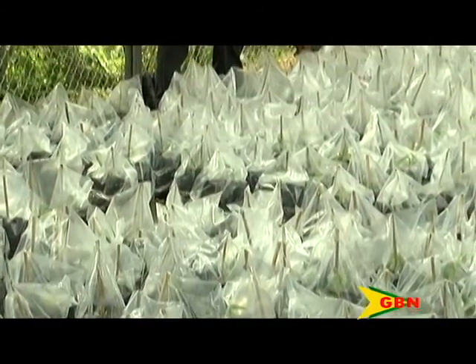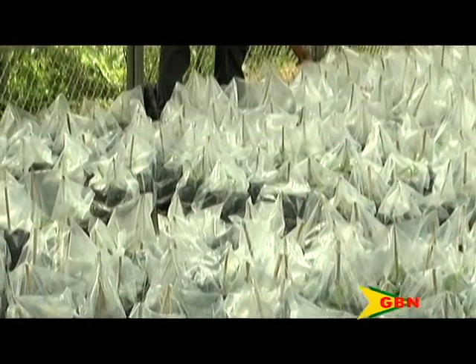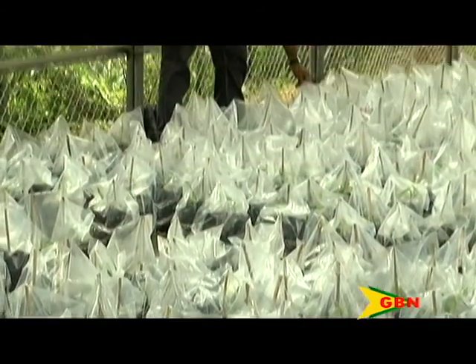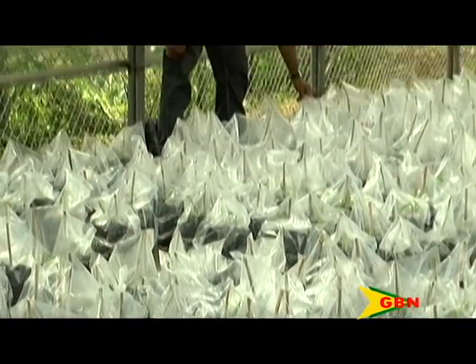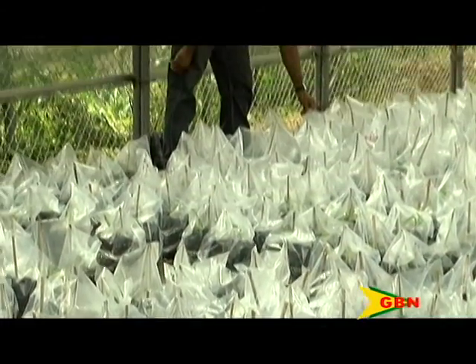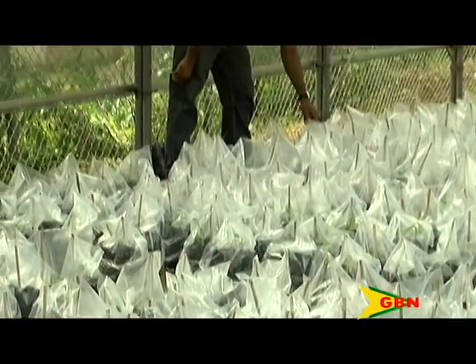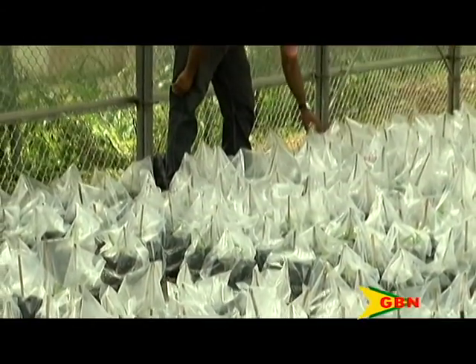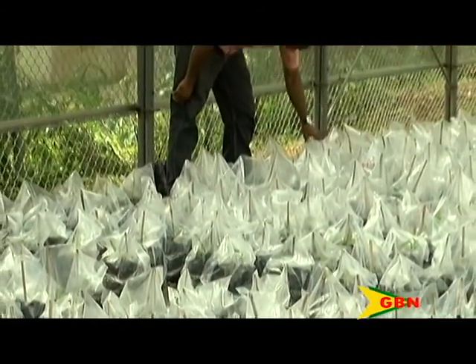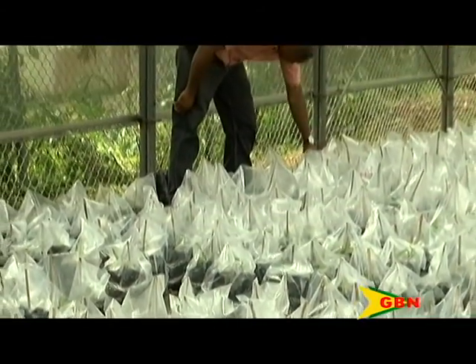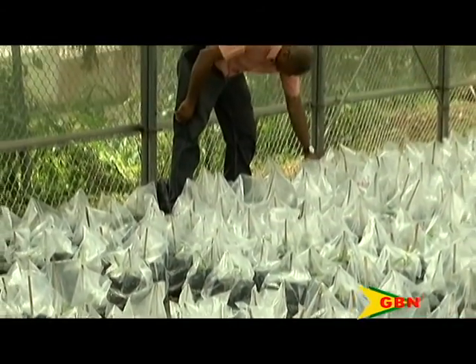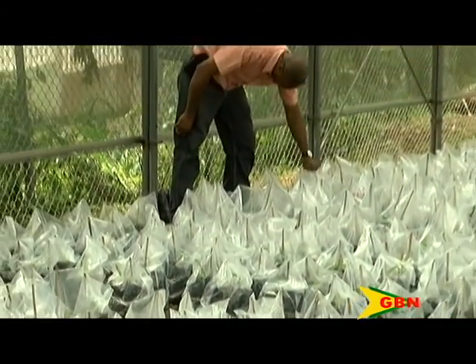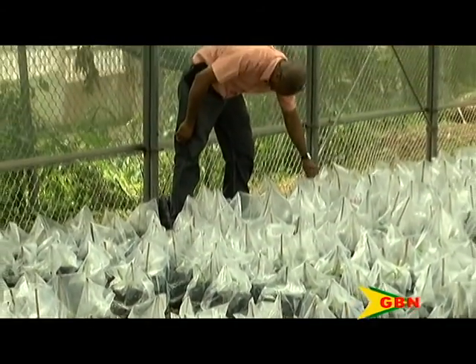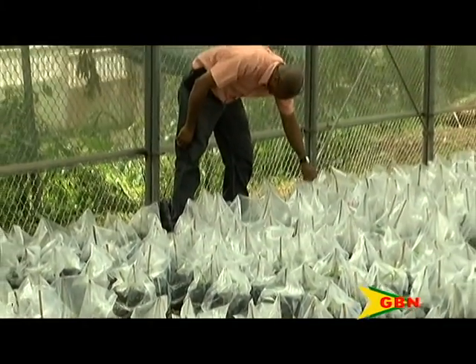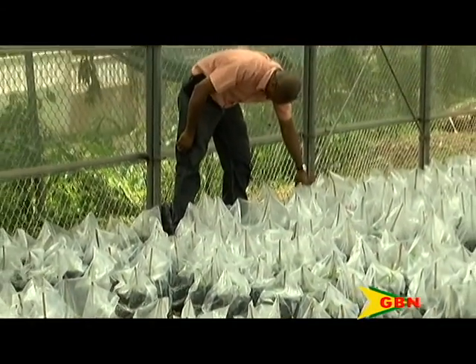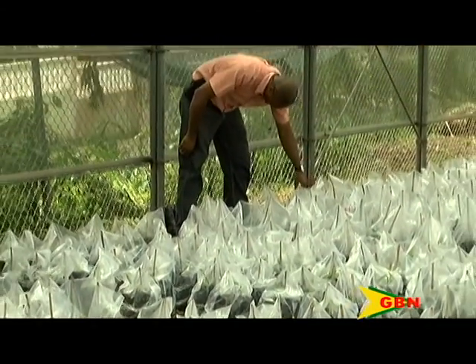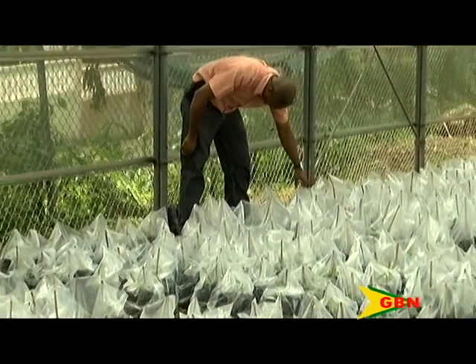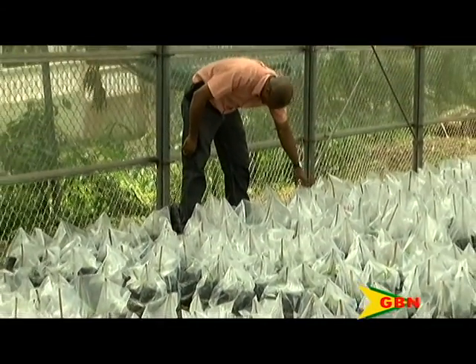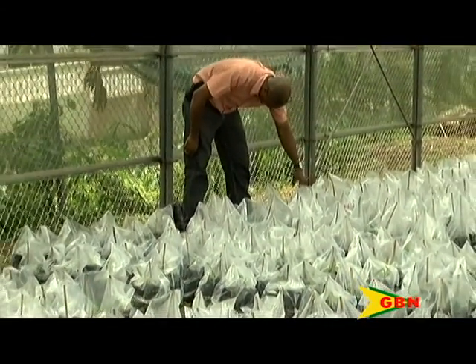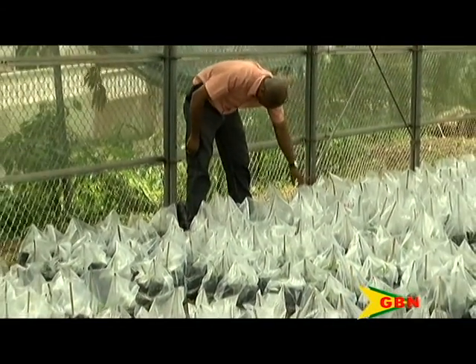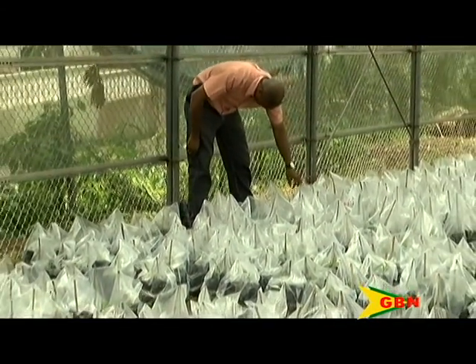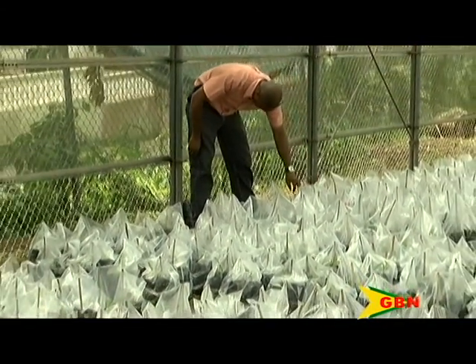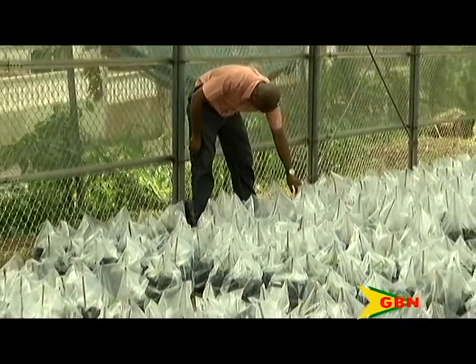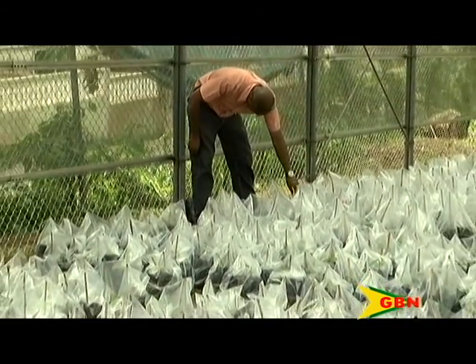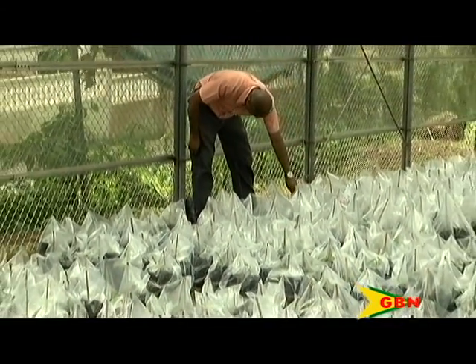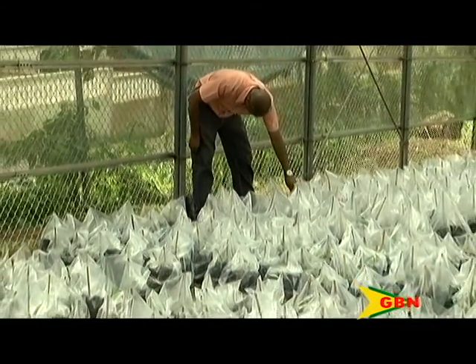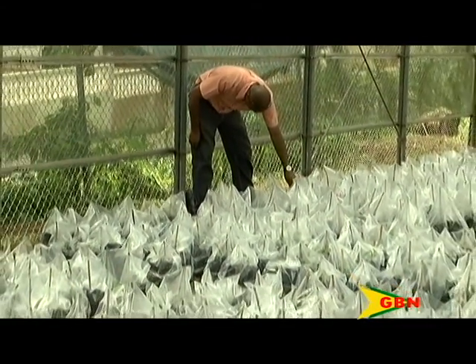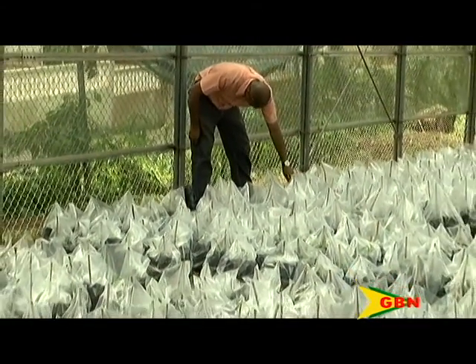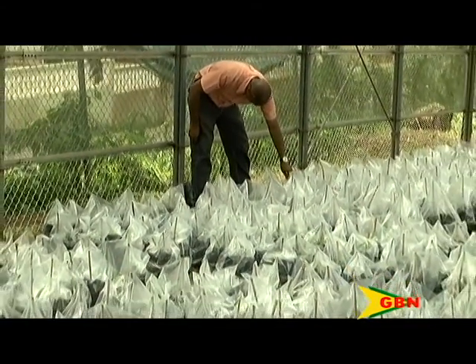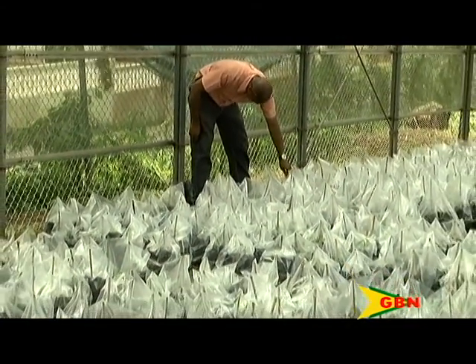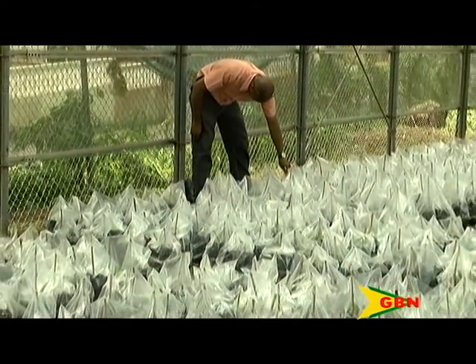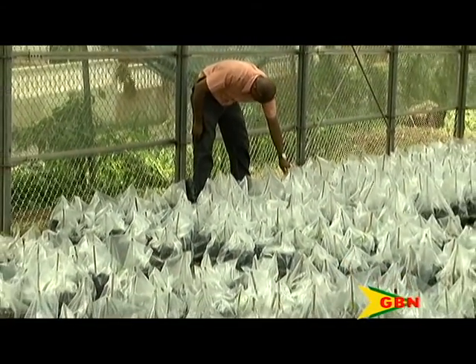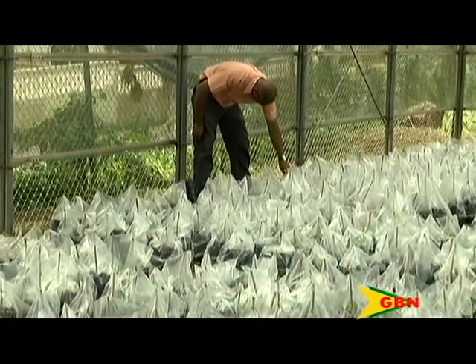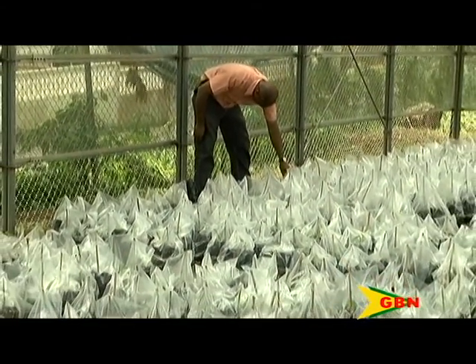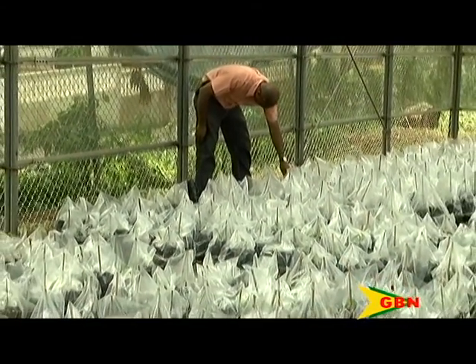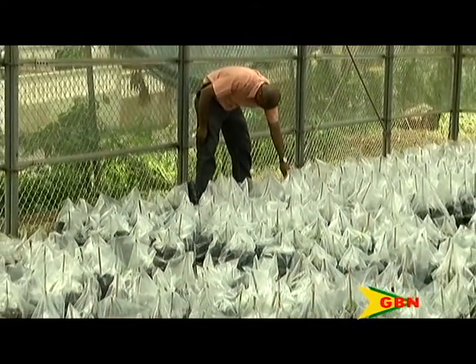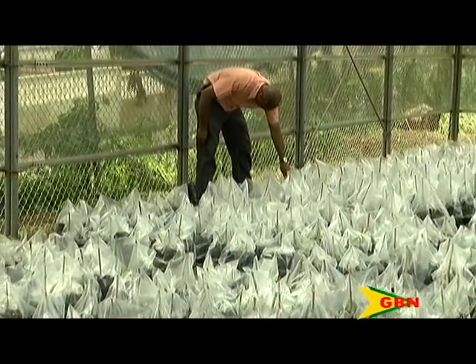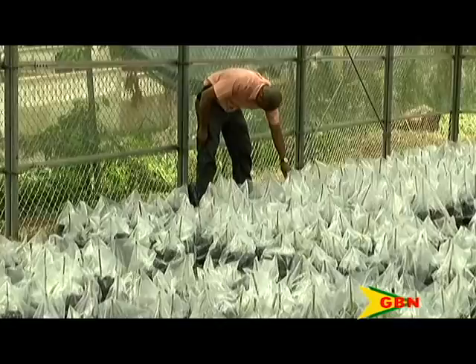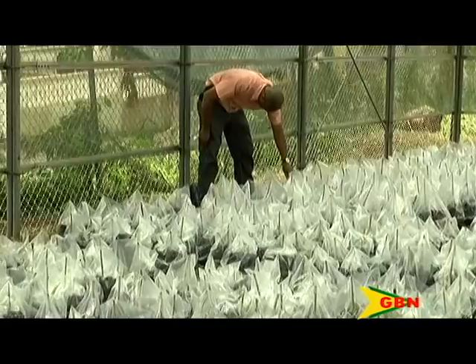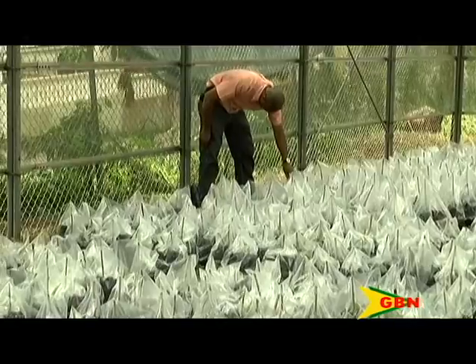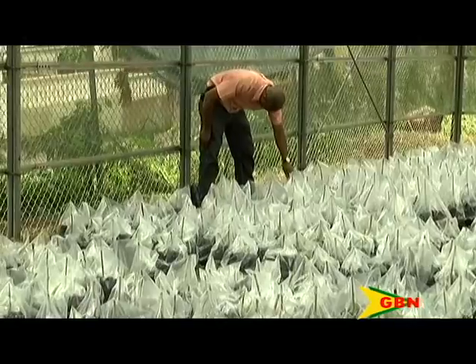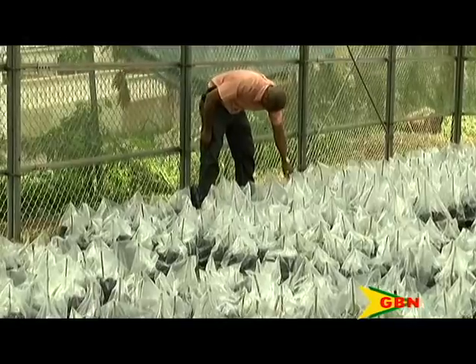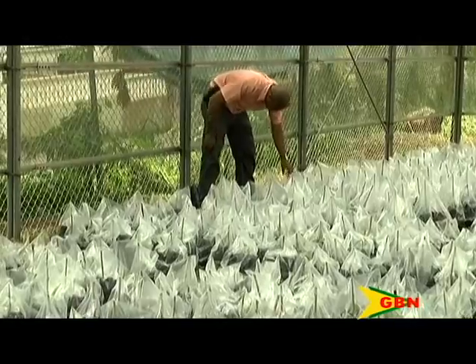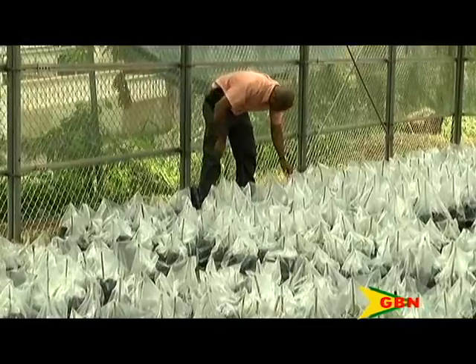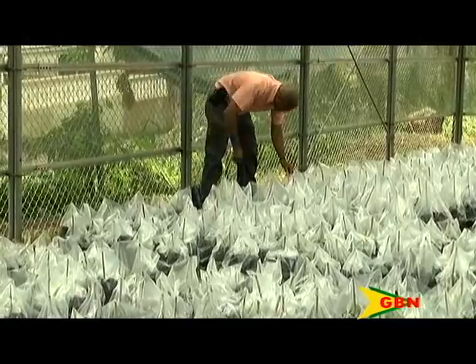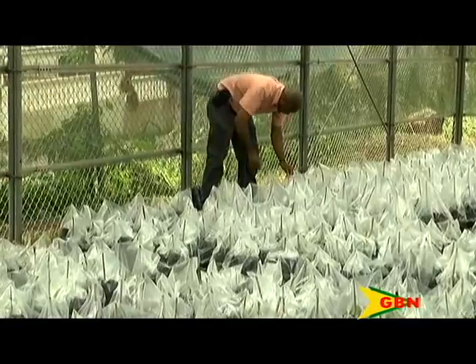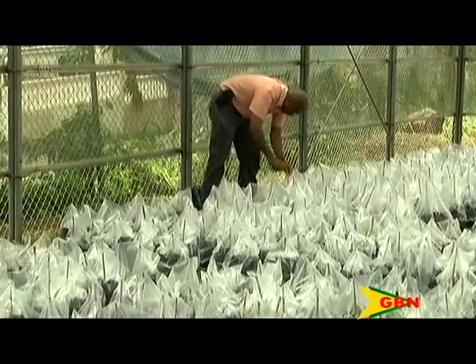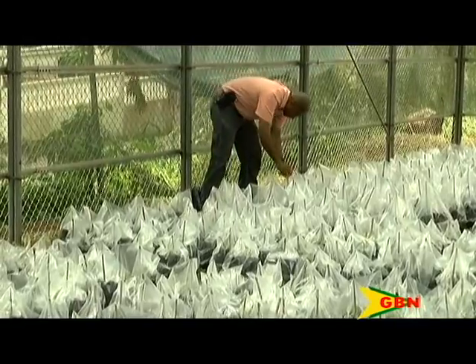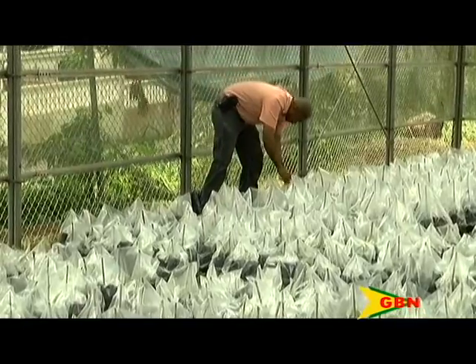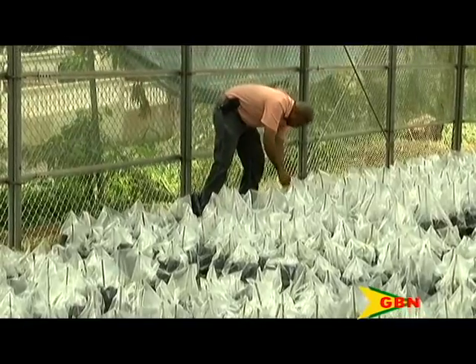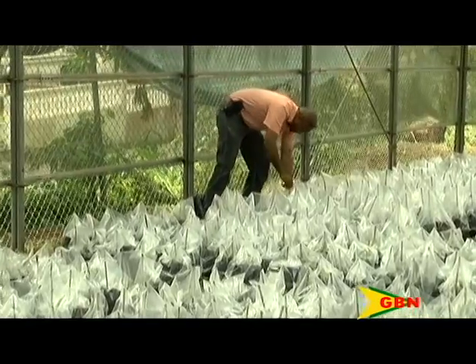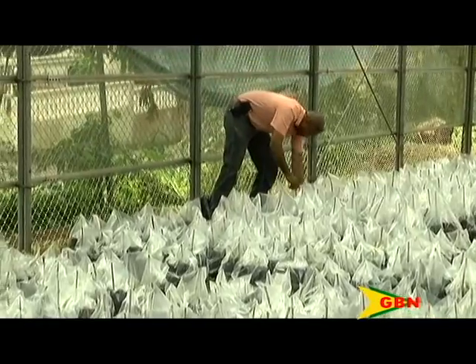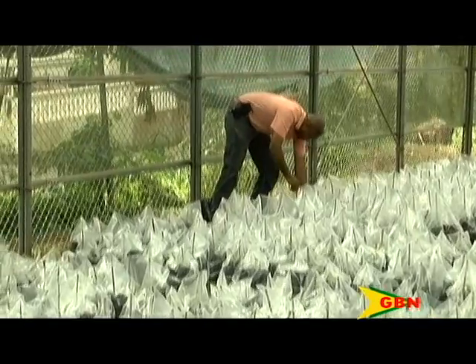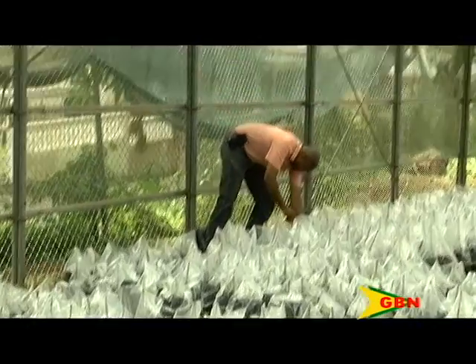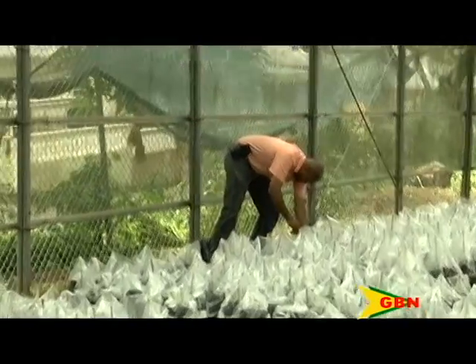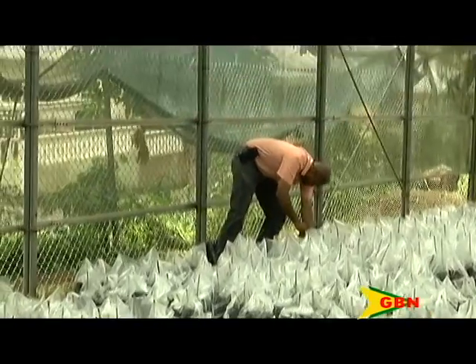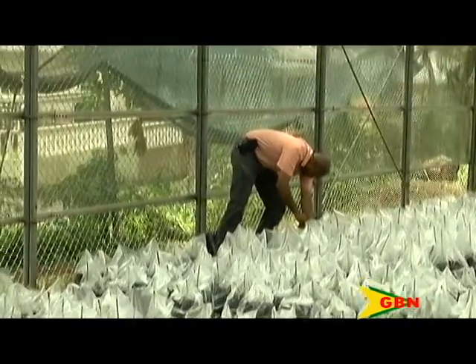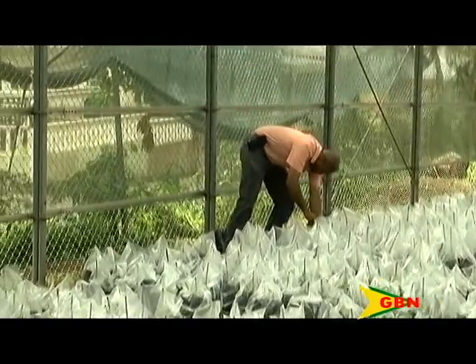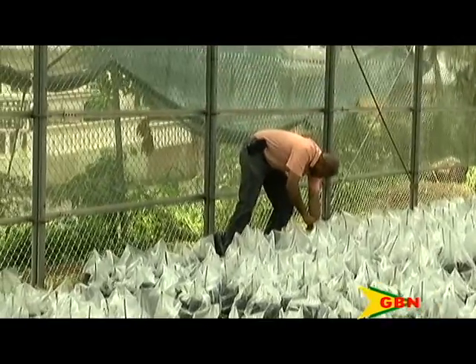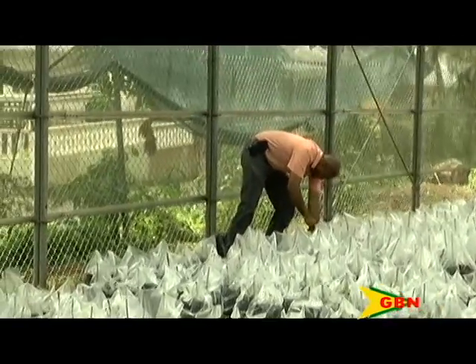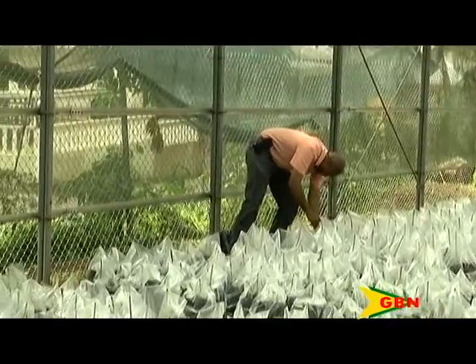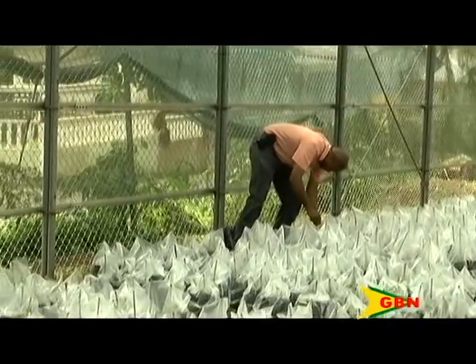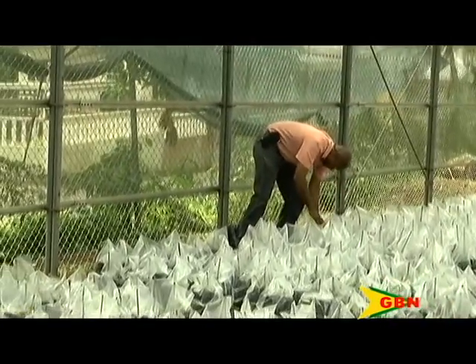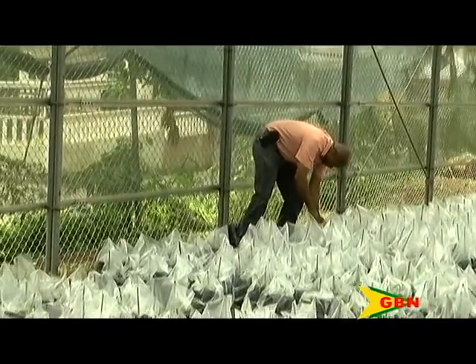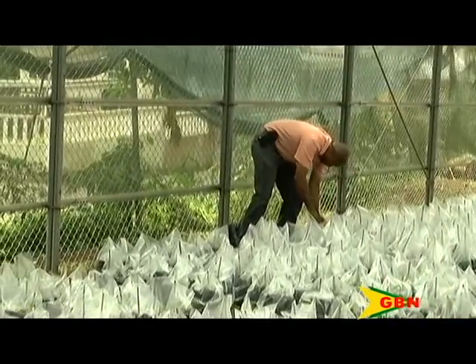It is hoped that the plants will be ready for distribution before year end. Eugenia Peters, GBN News.